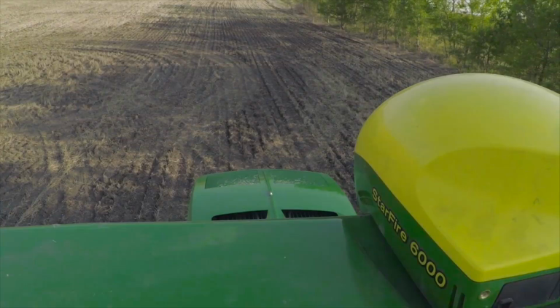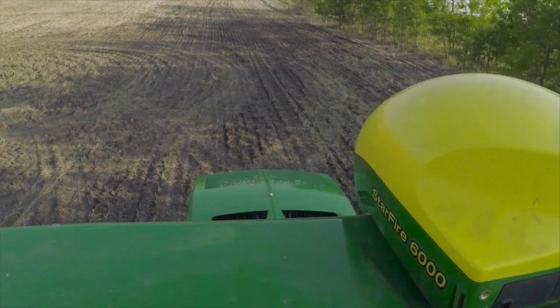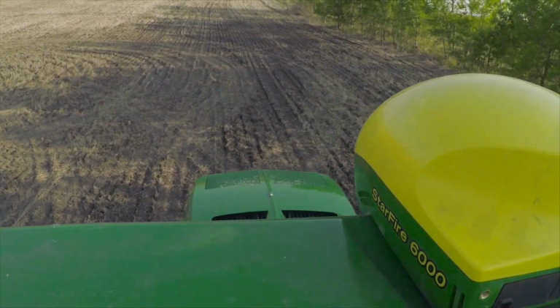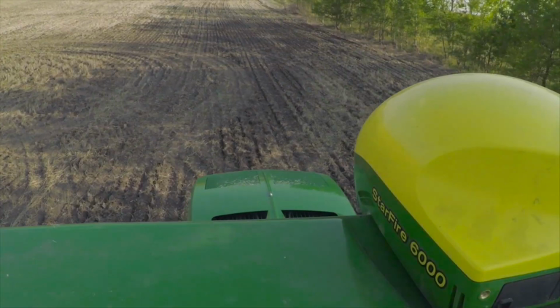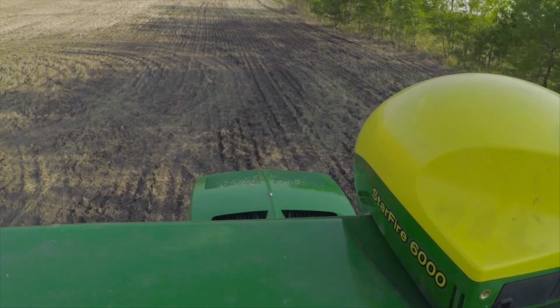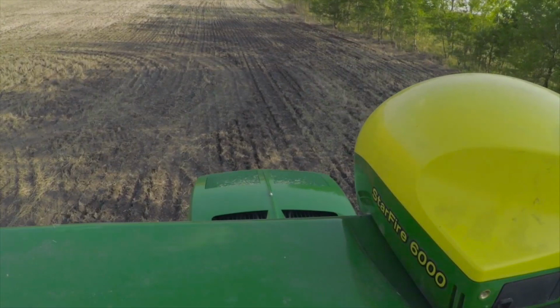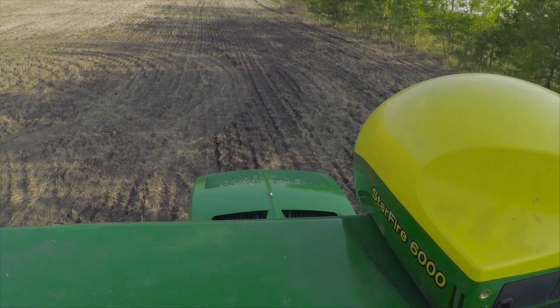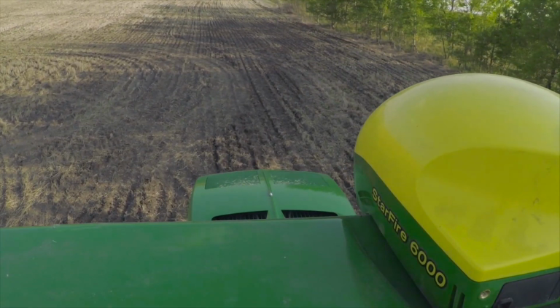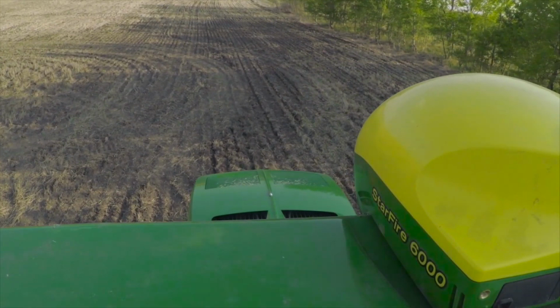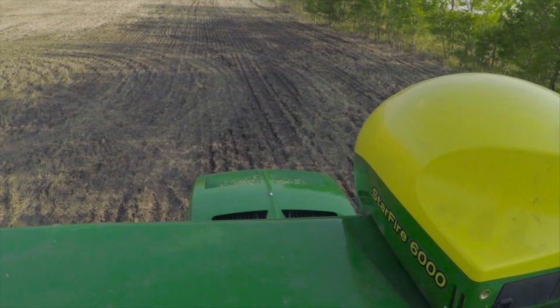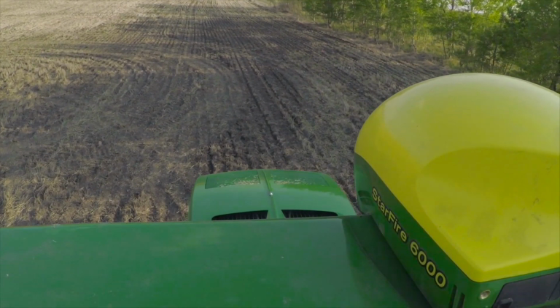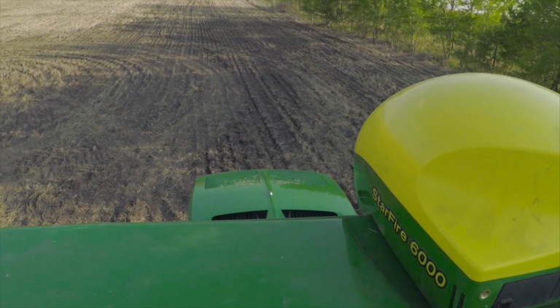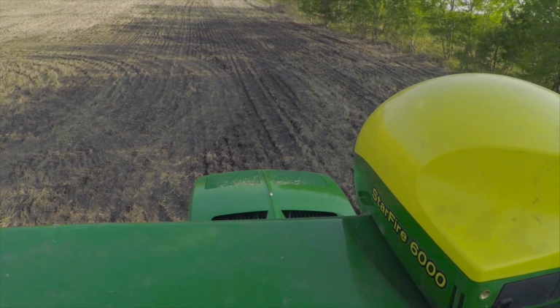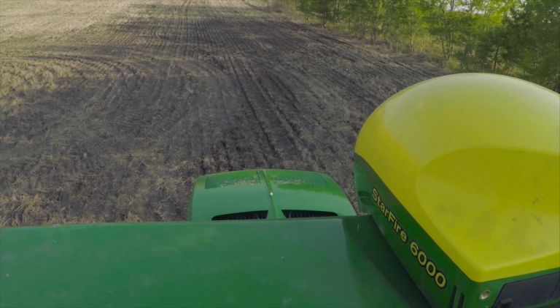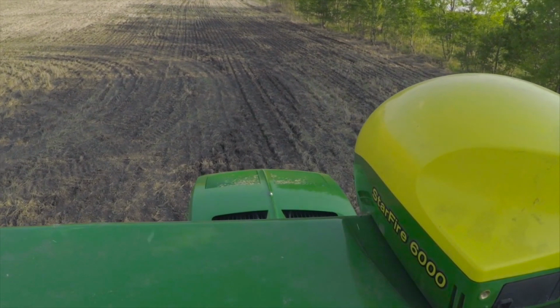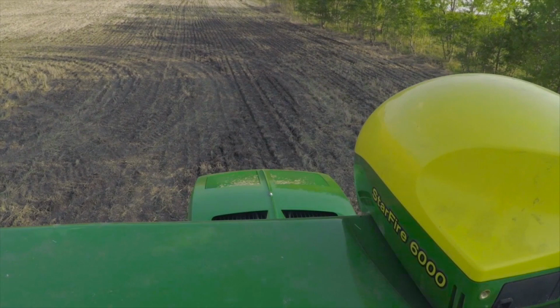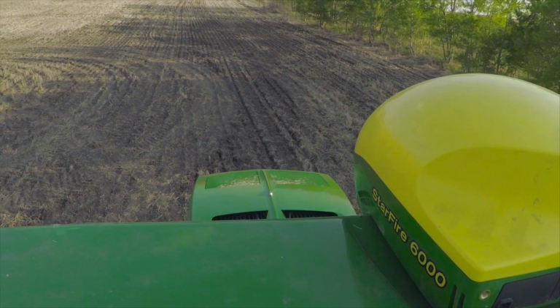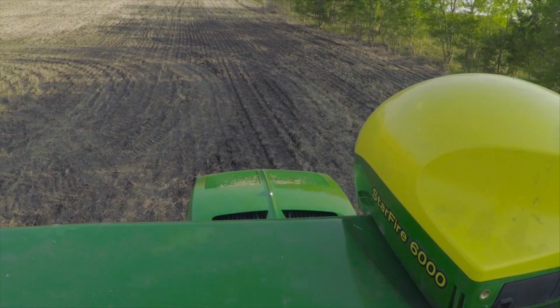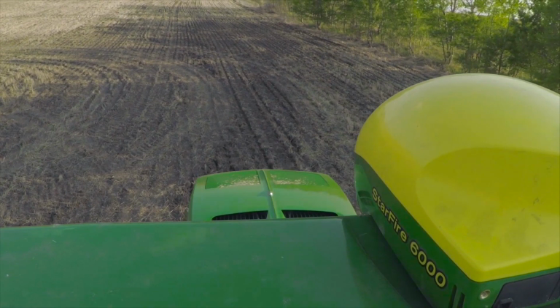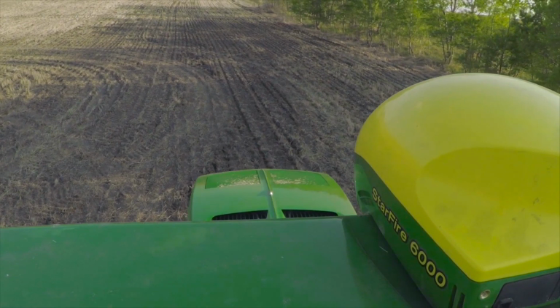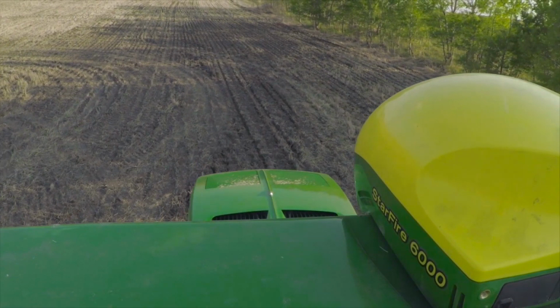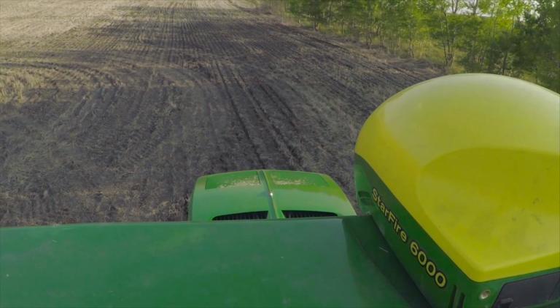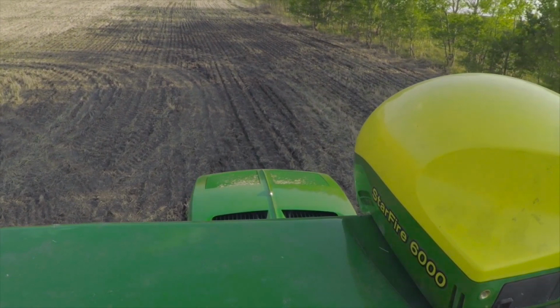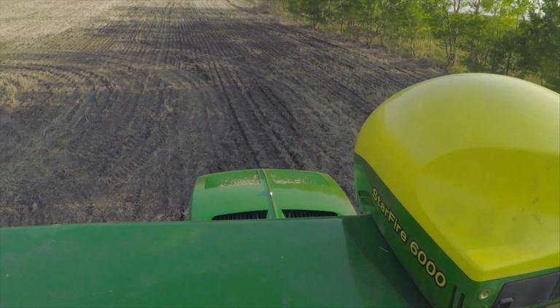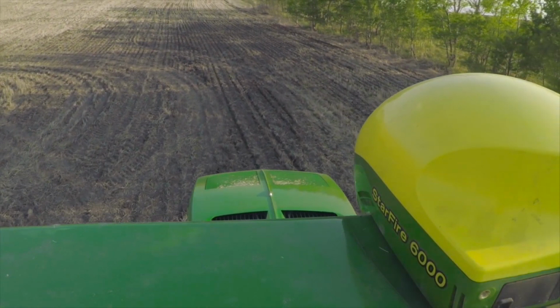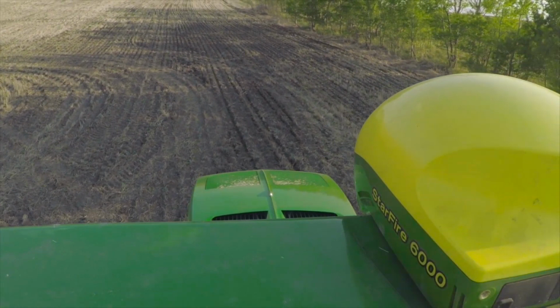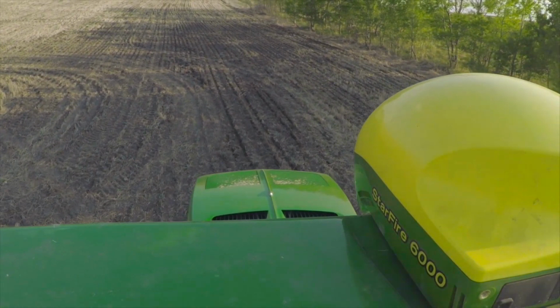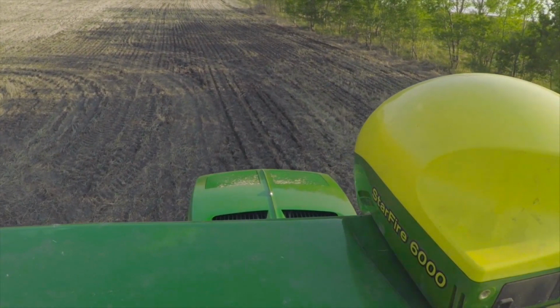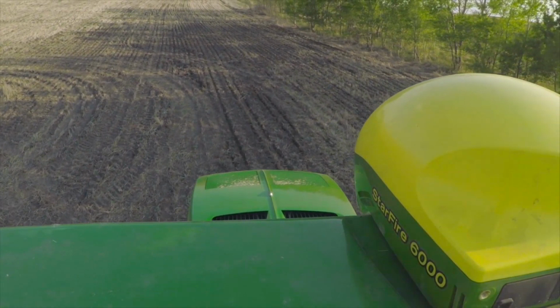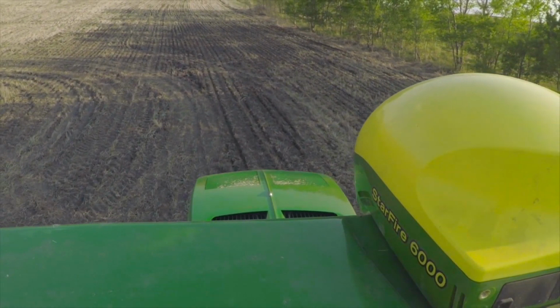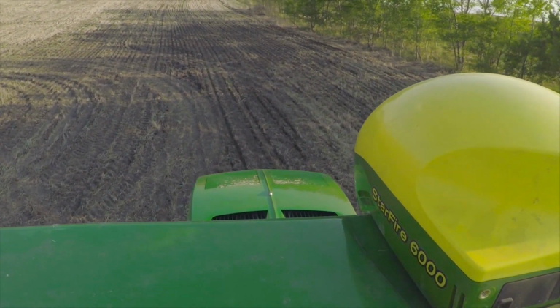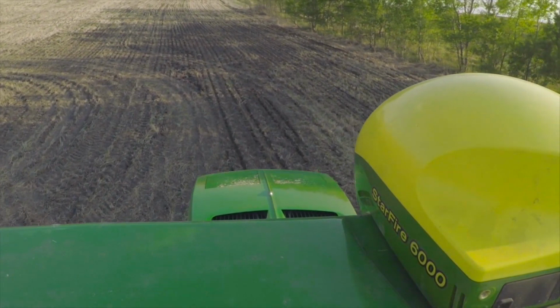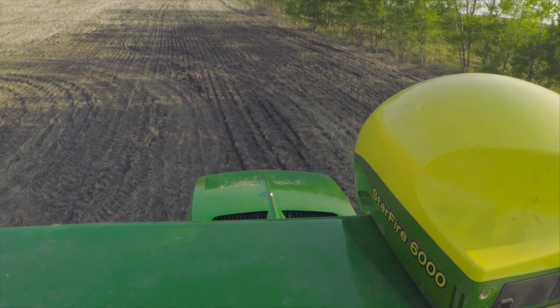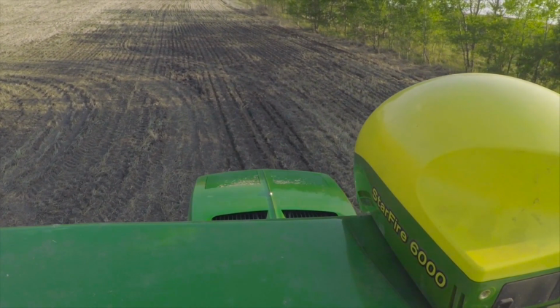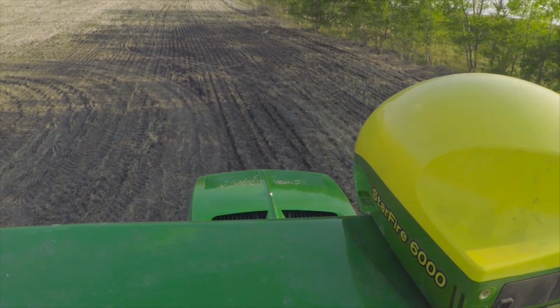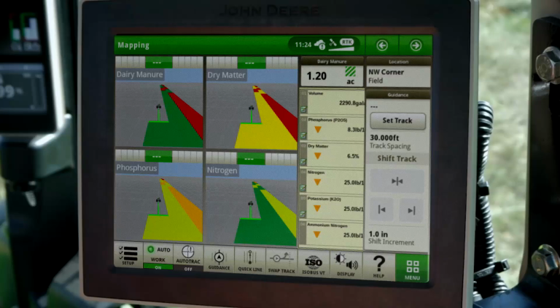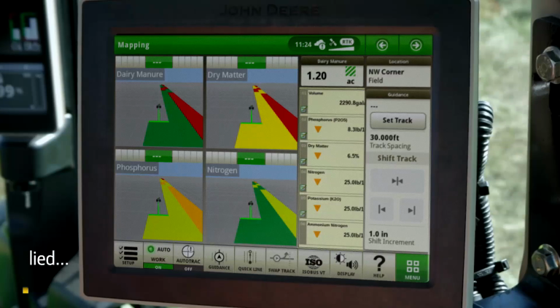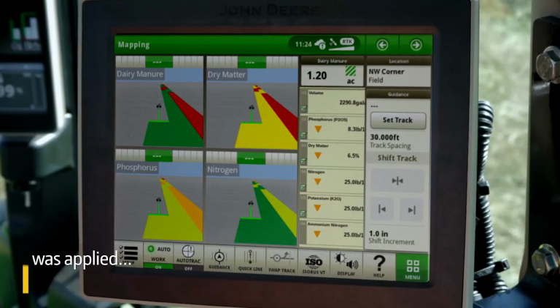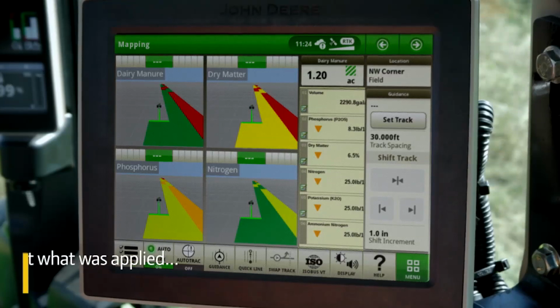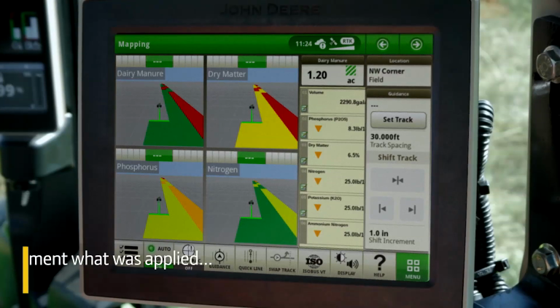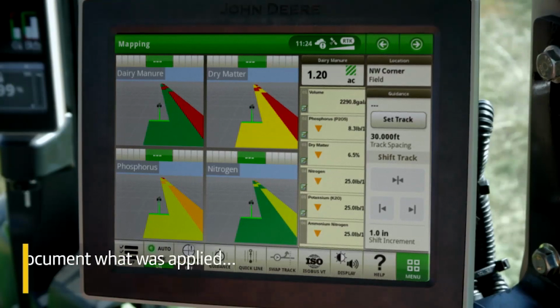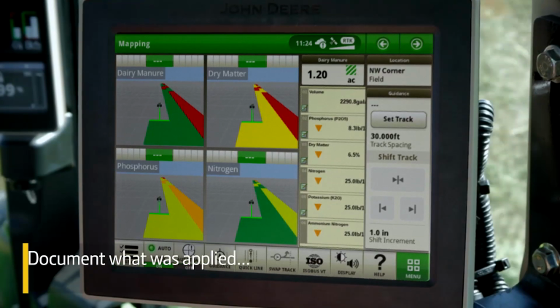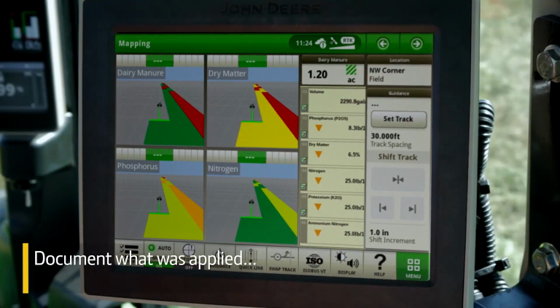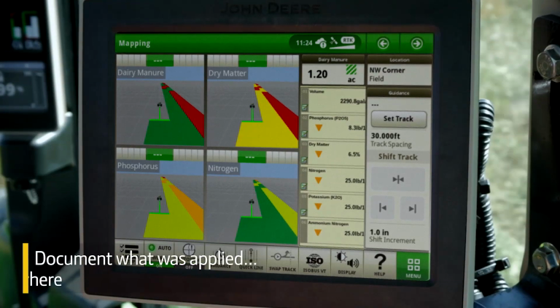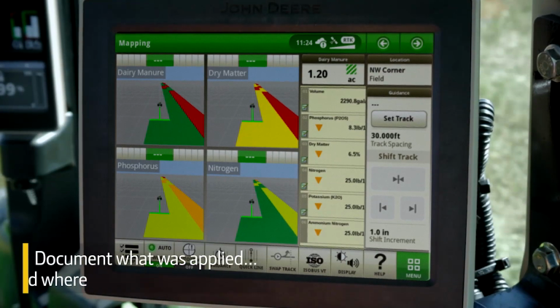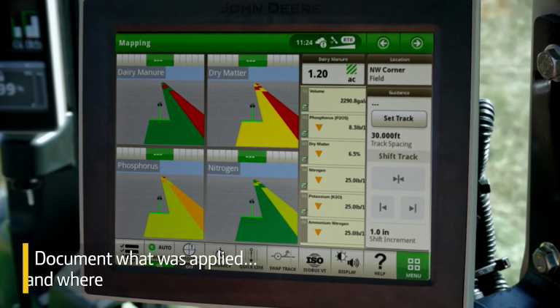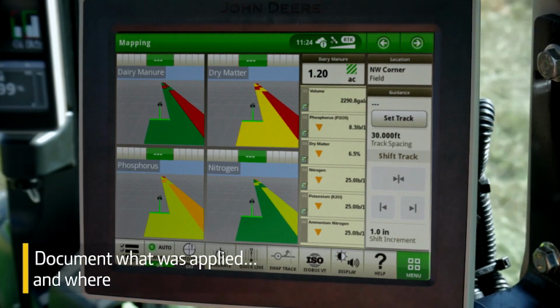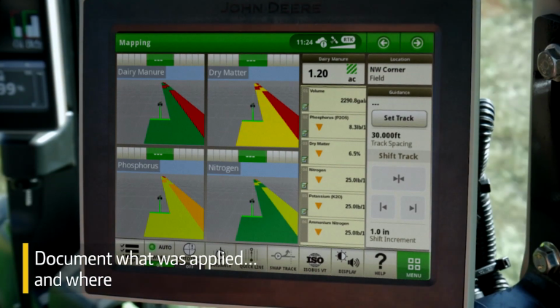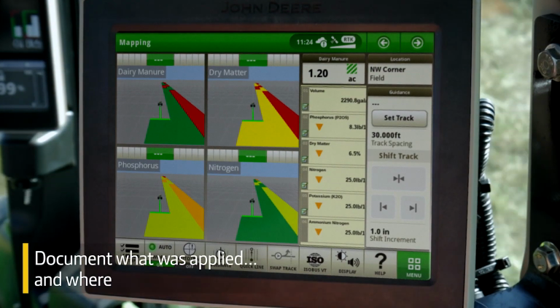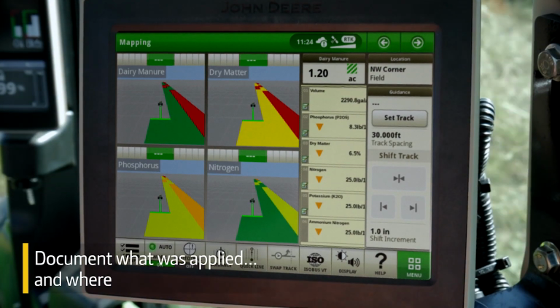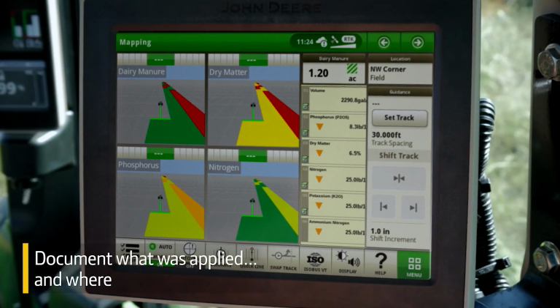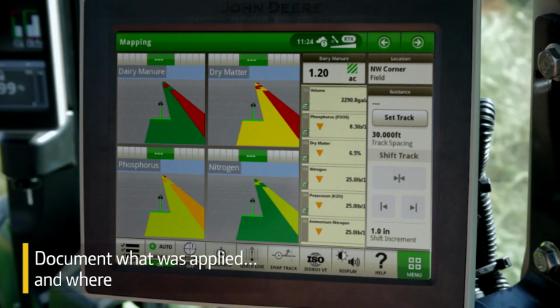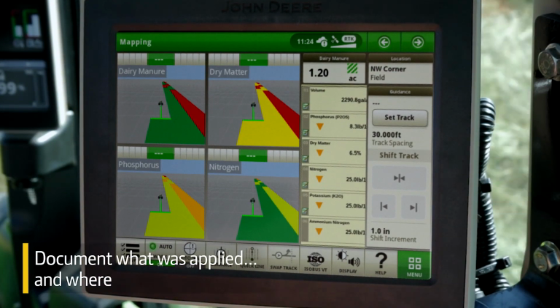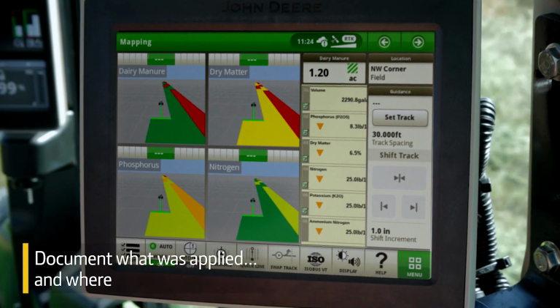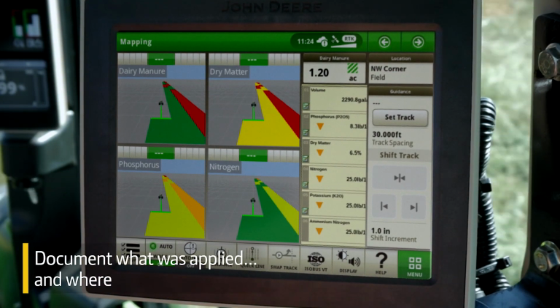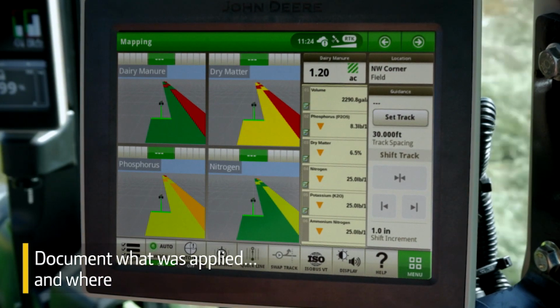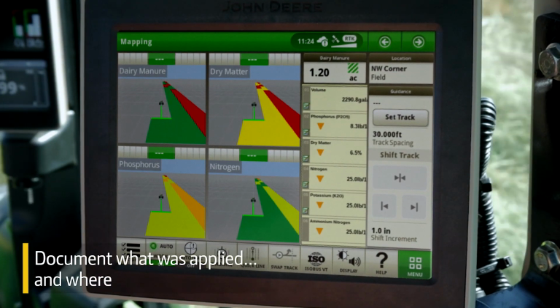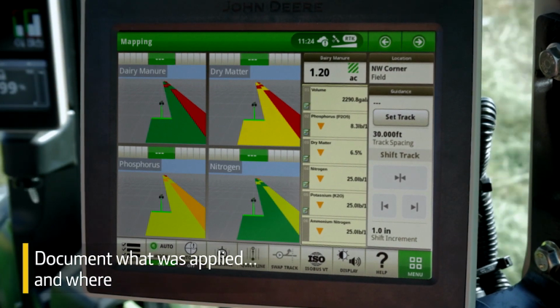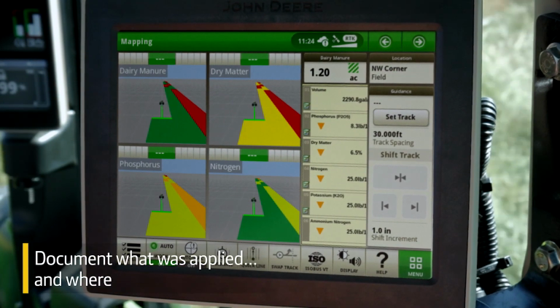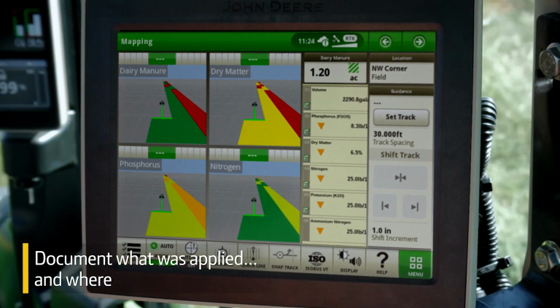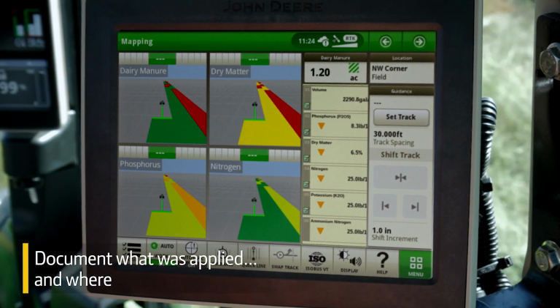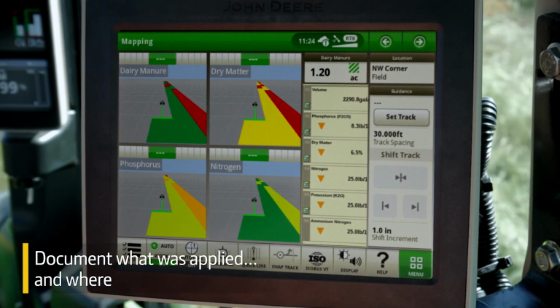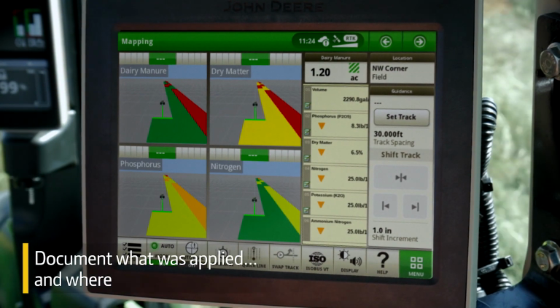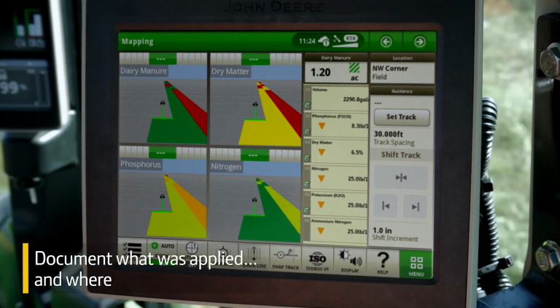Add in location data from your tractor's Starfire receiver, and you can precisely document what was applied and where.